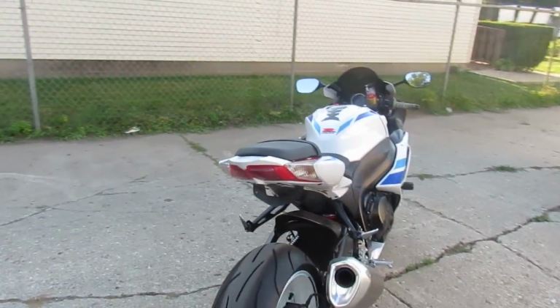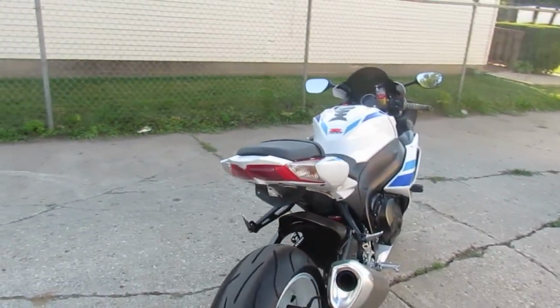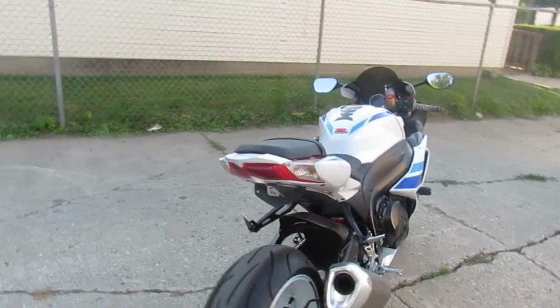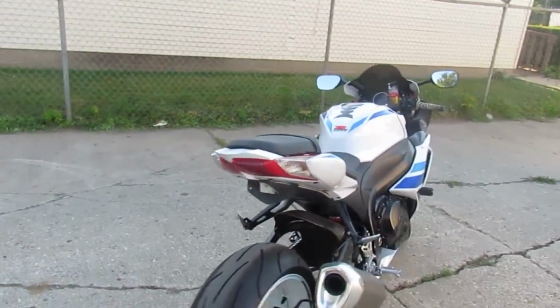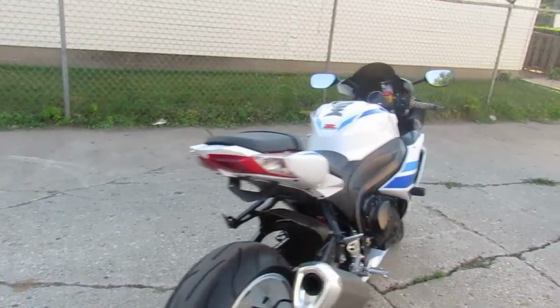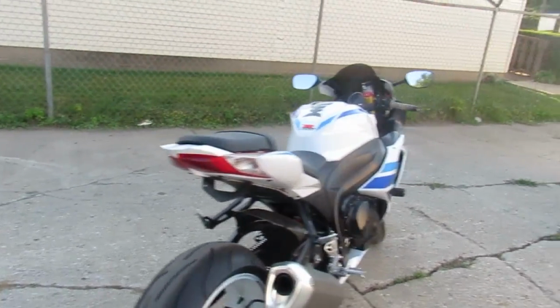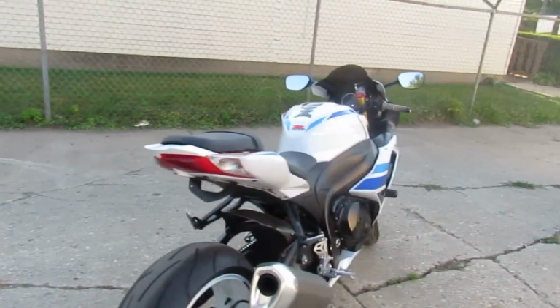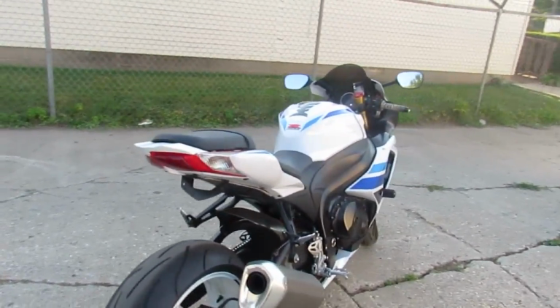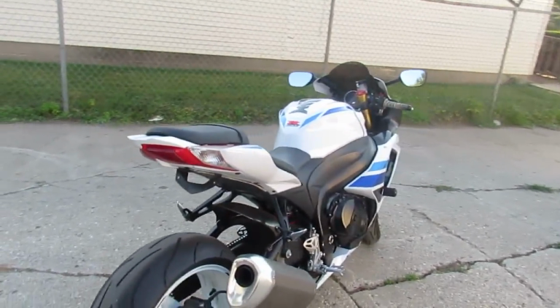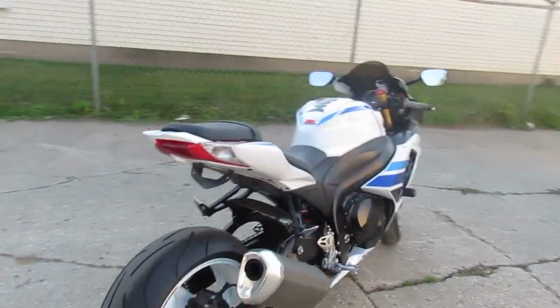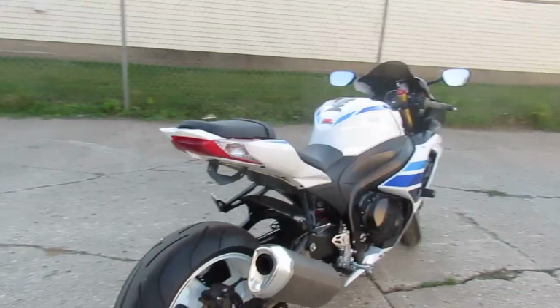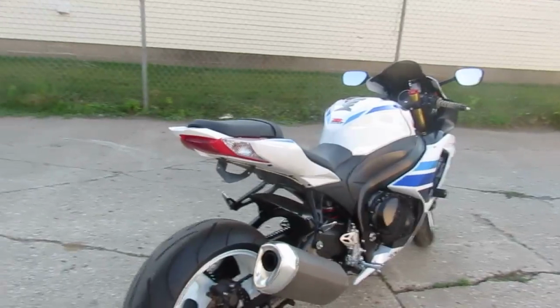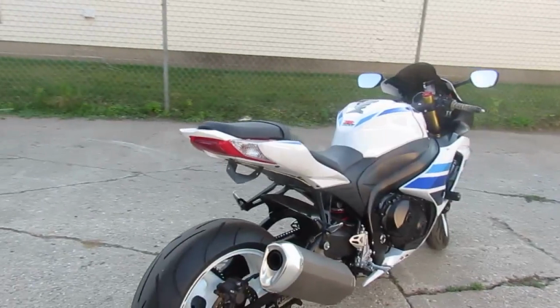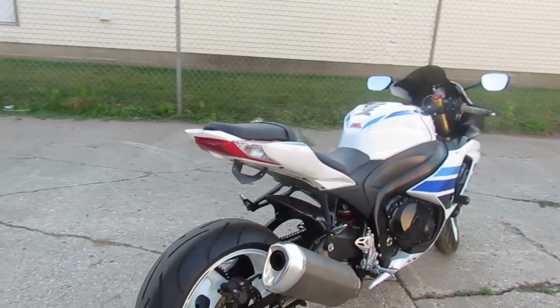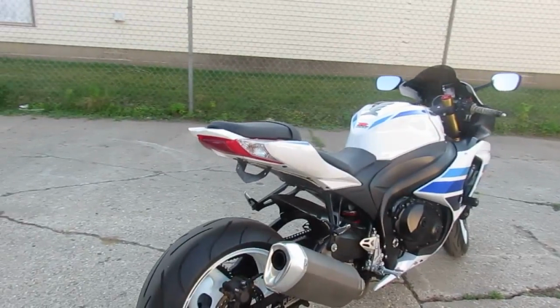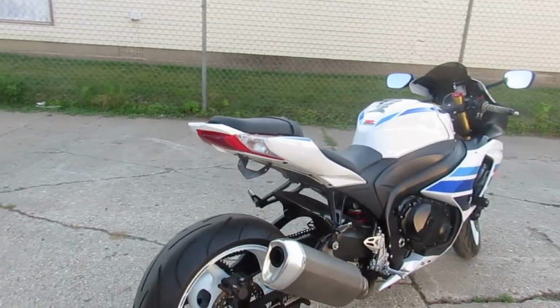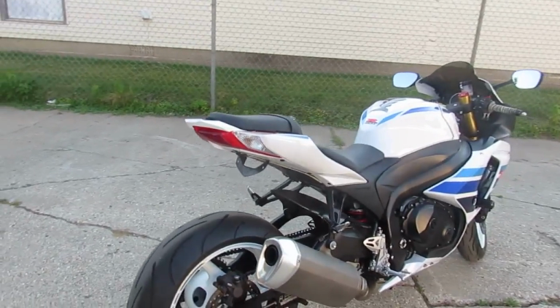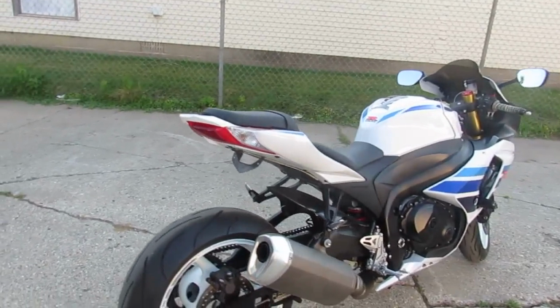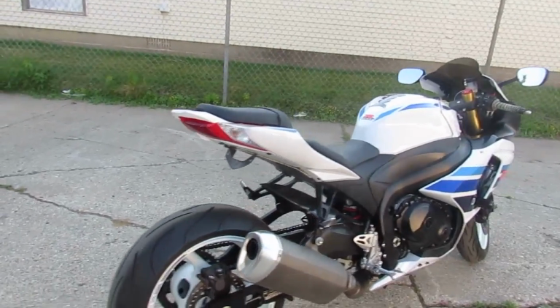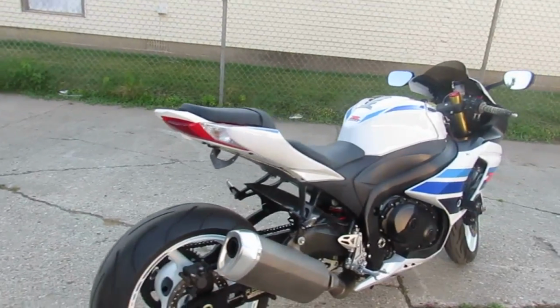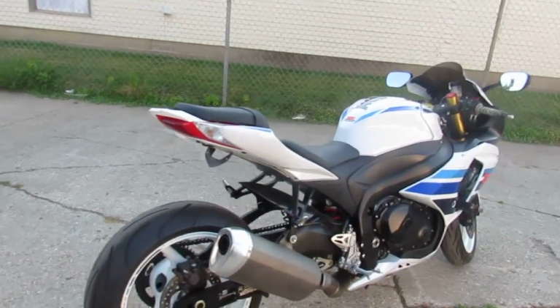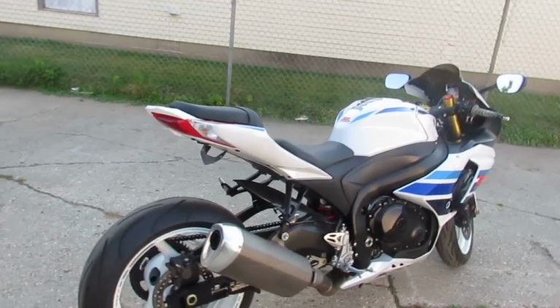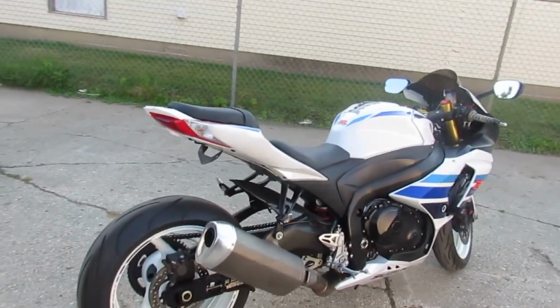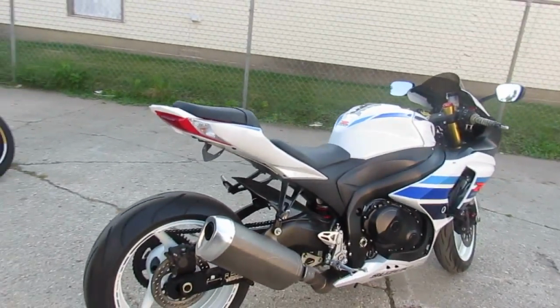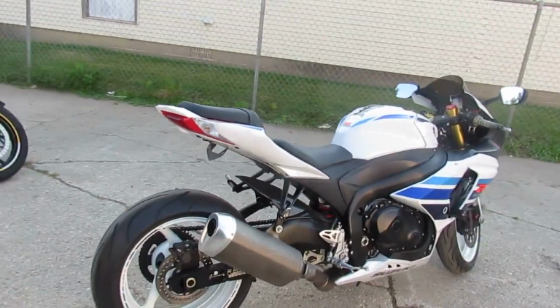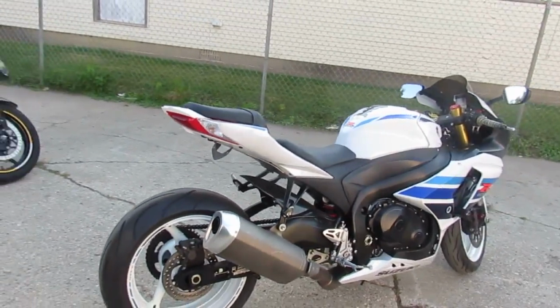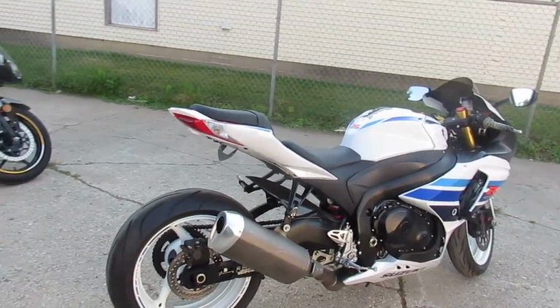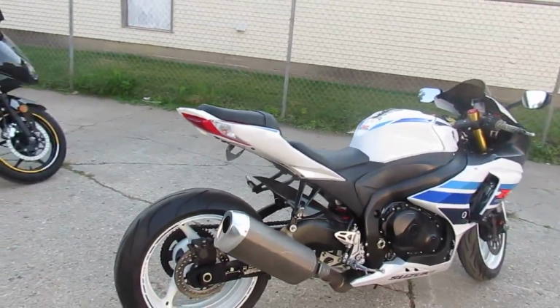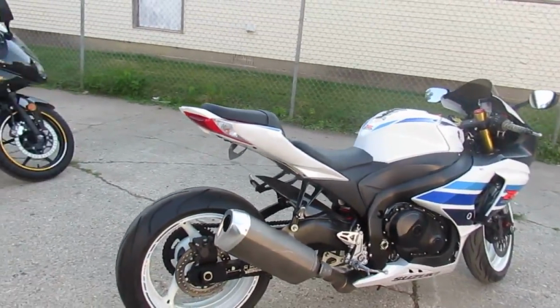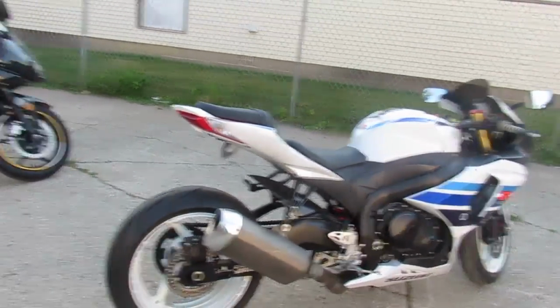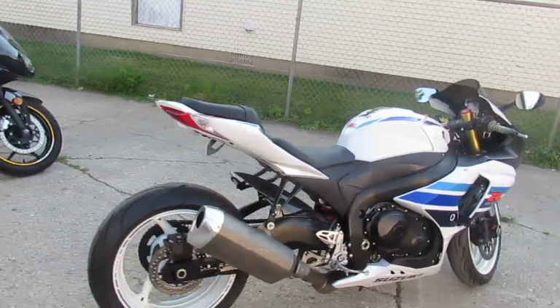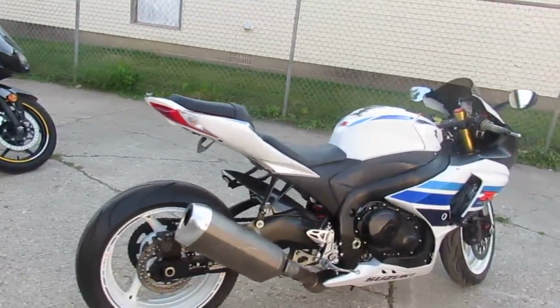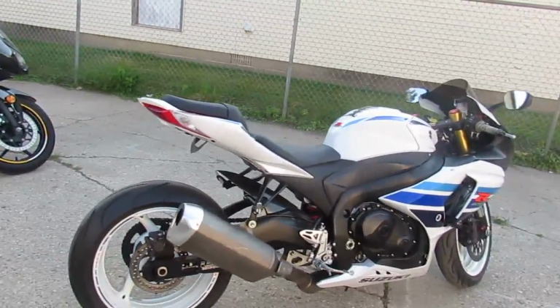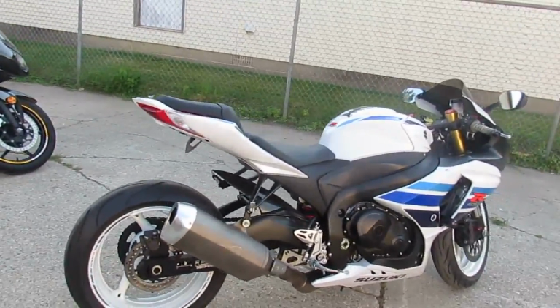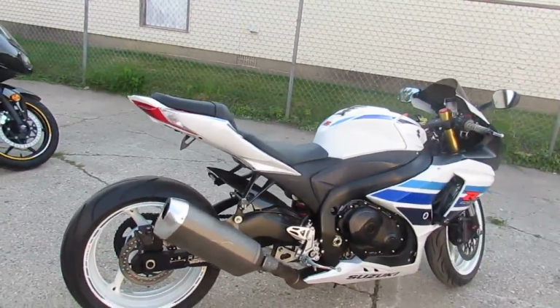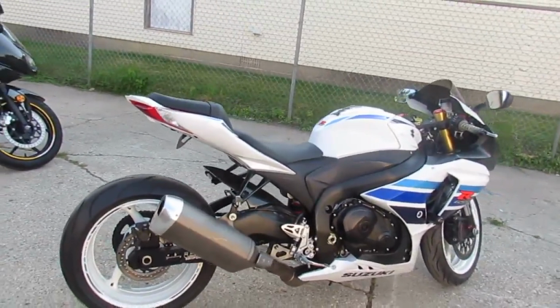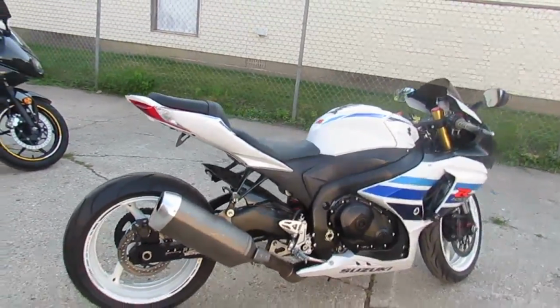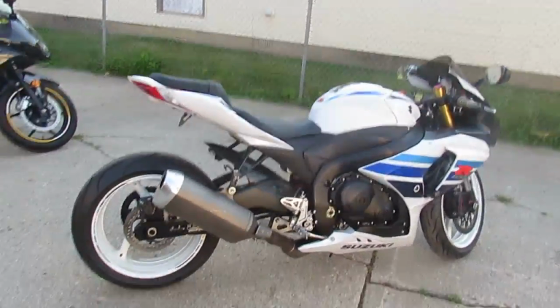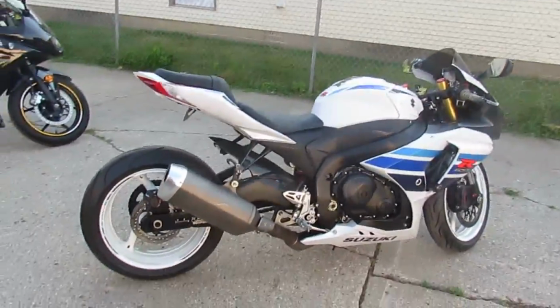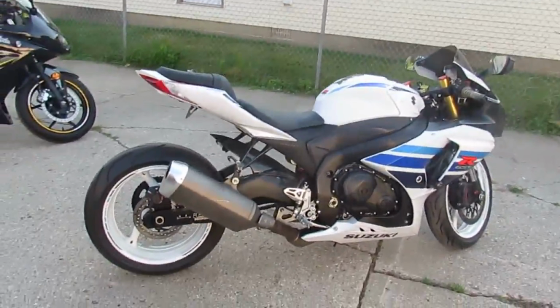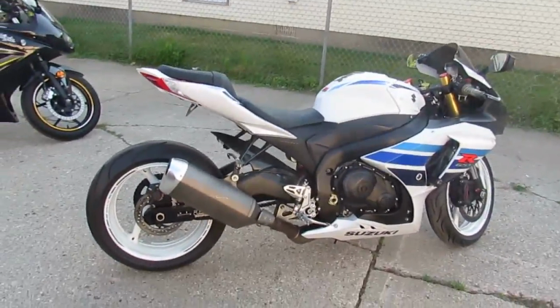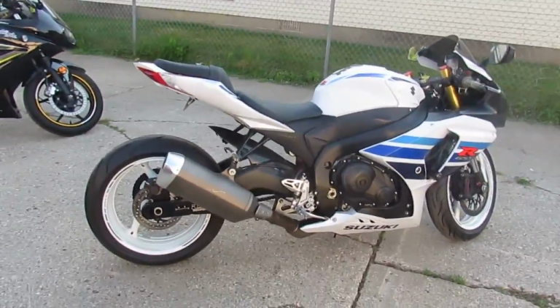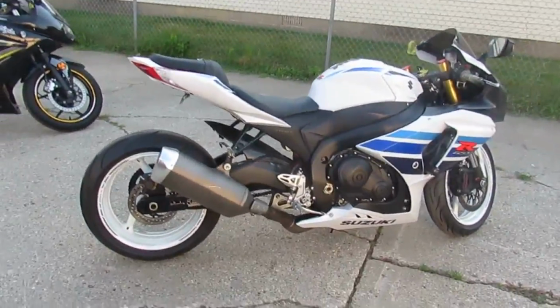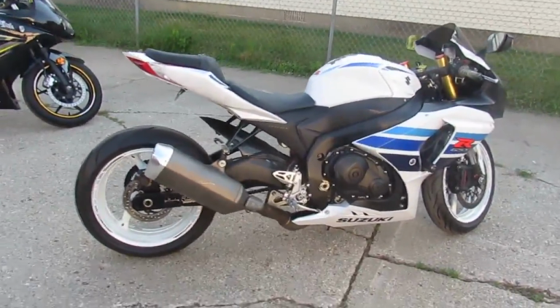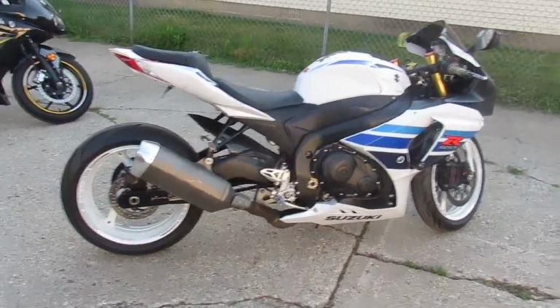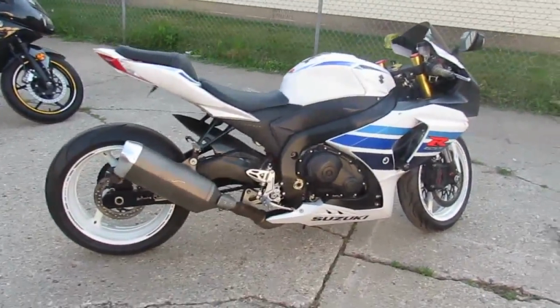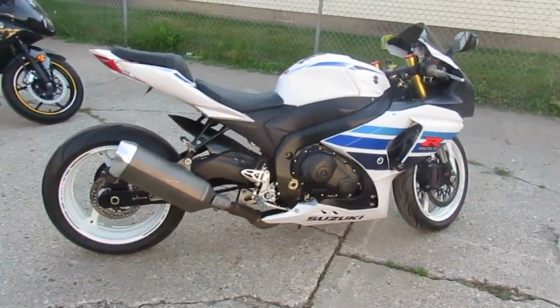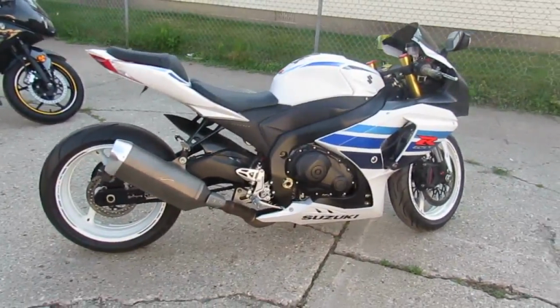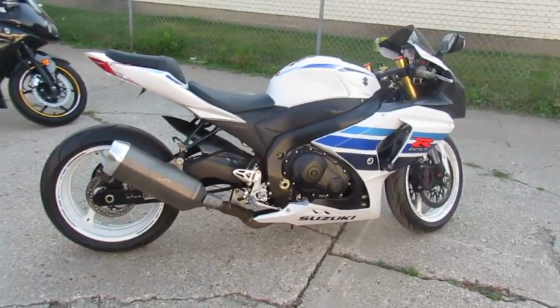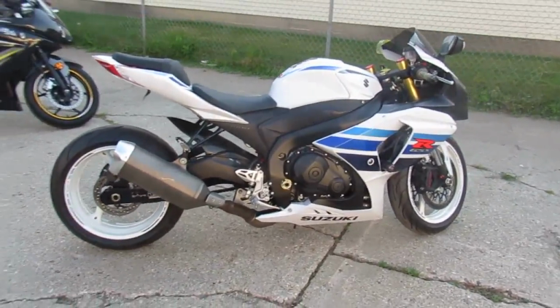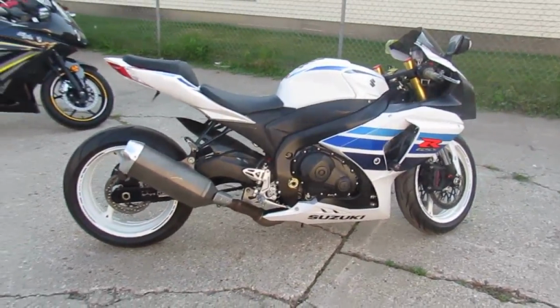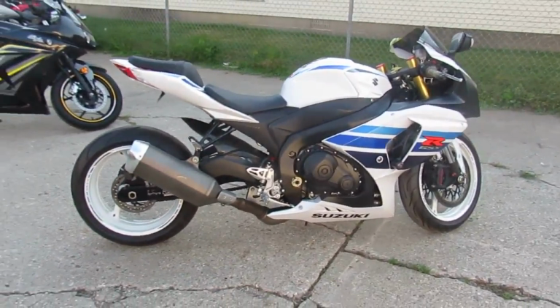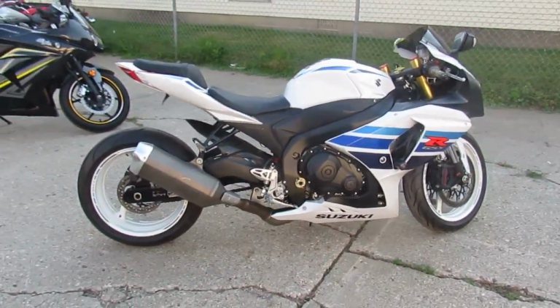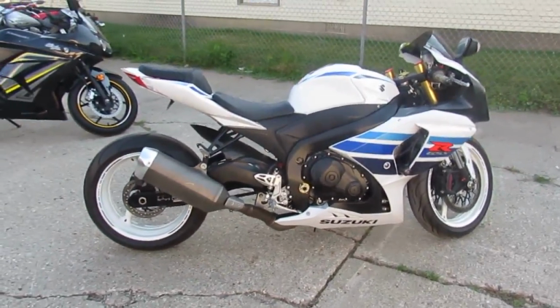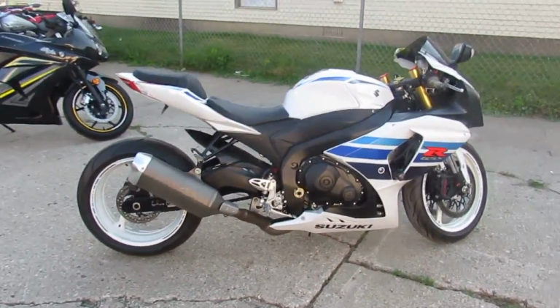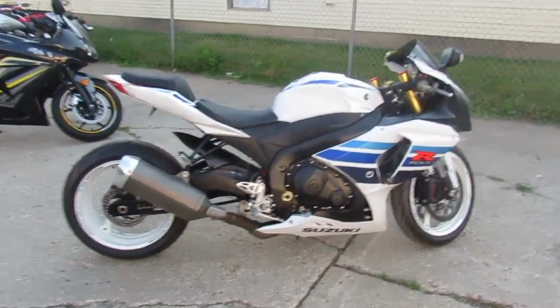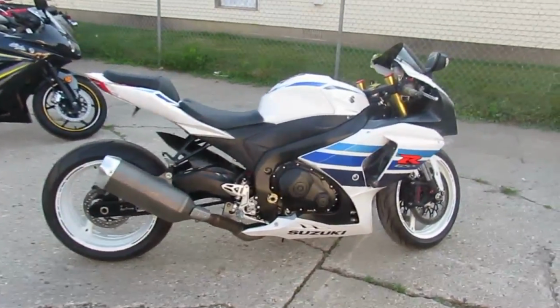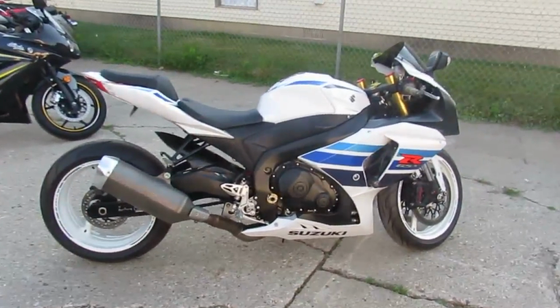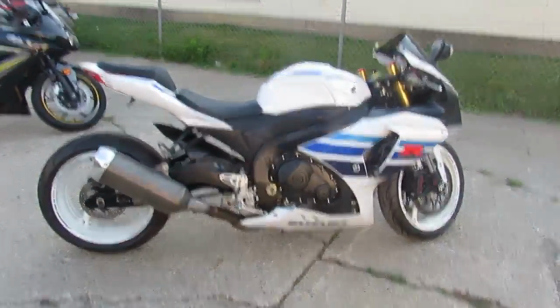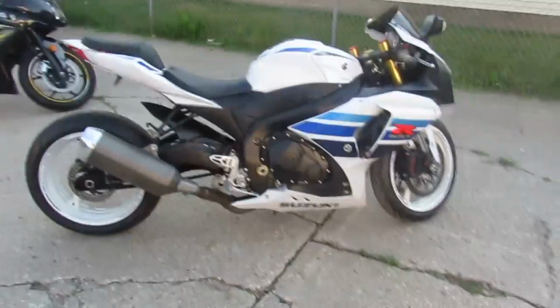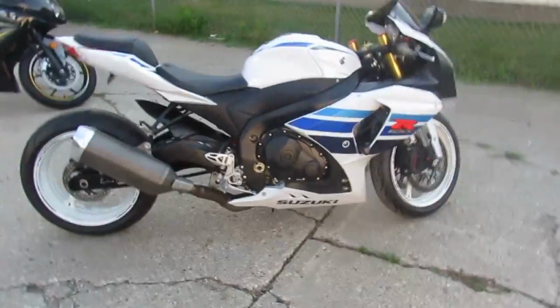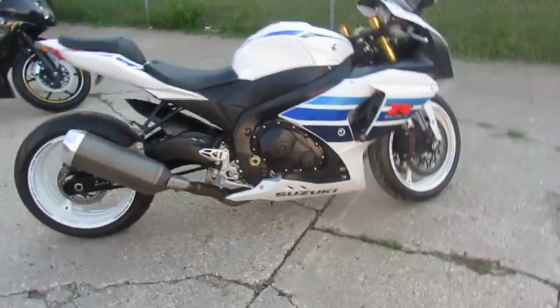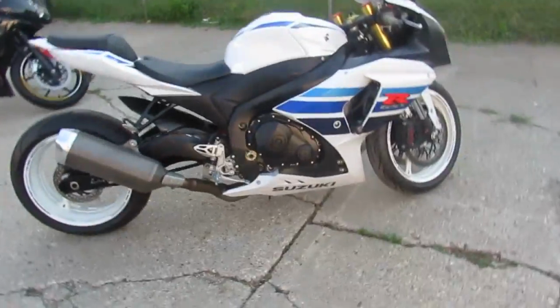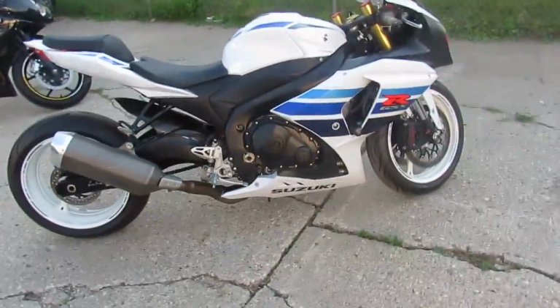It's got tinted windscreen, extended swing arm. This is the one to have, guys. Stand out from the crowd. $99.99.